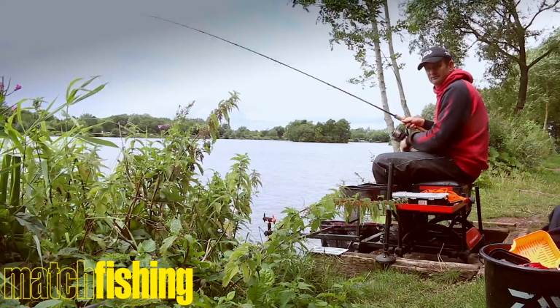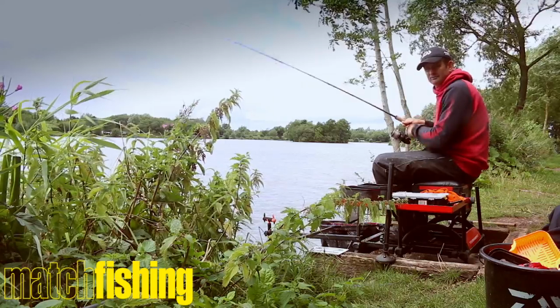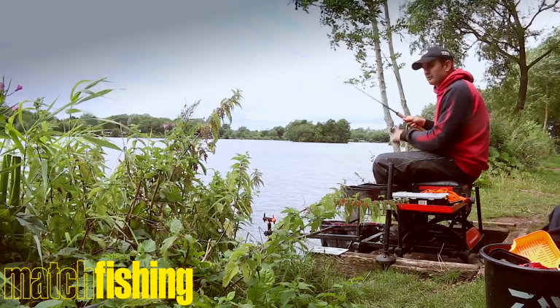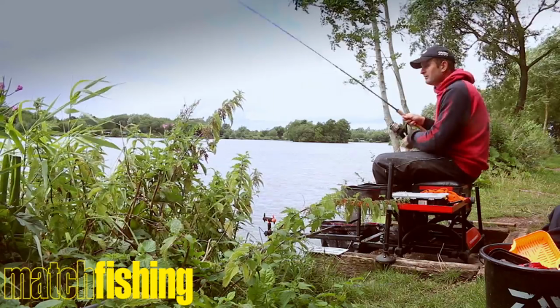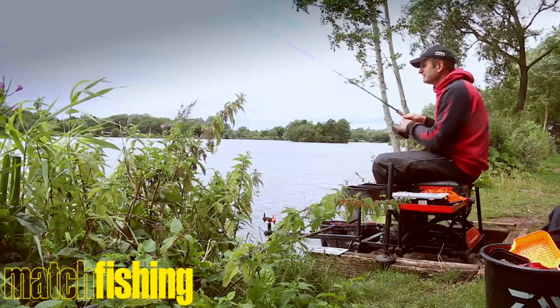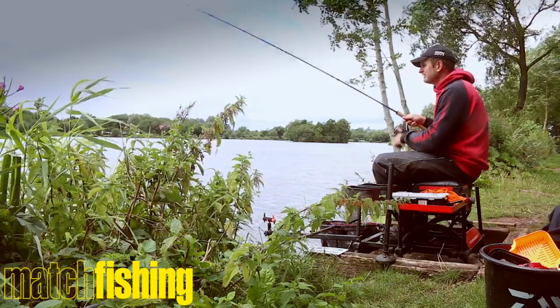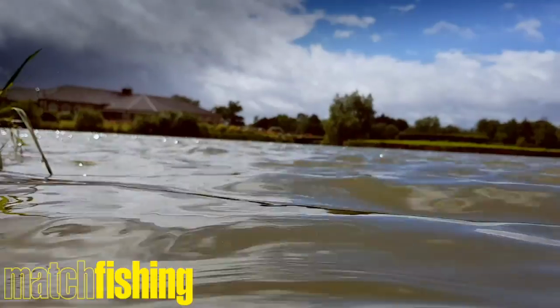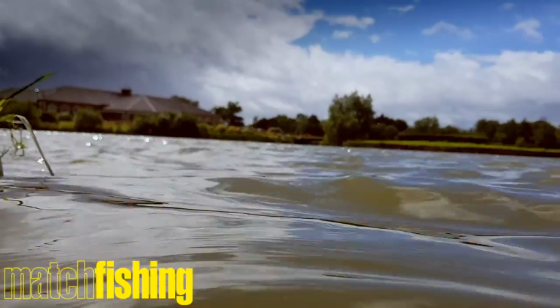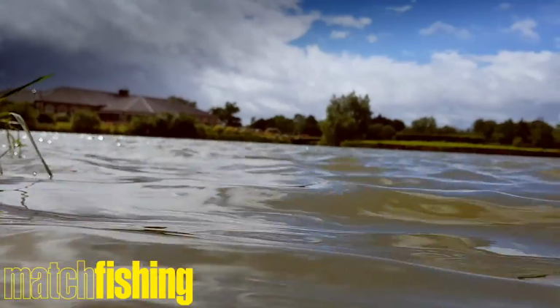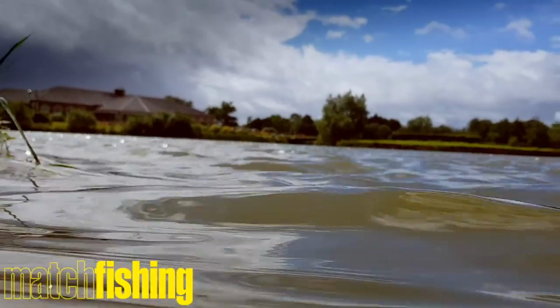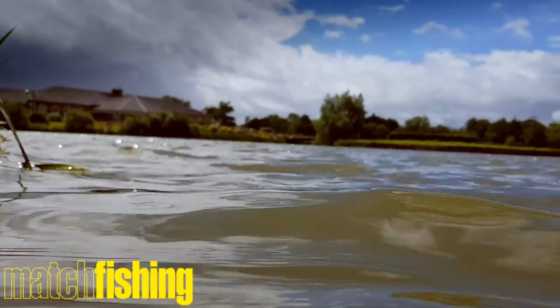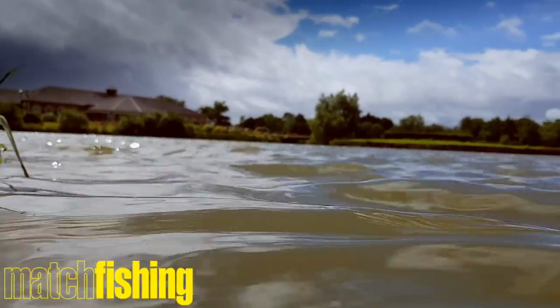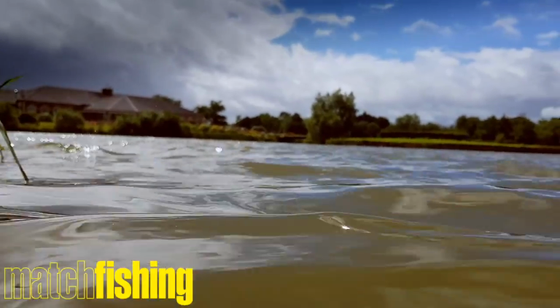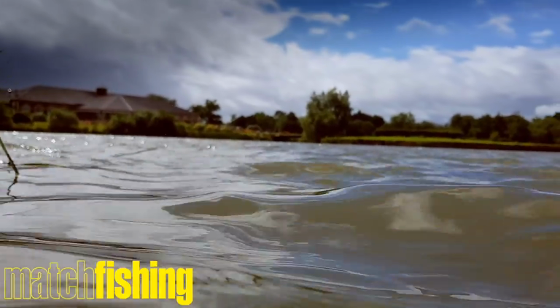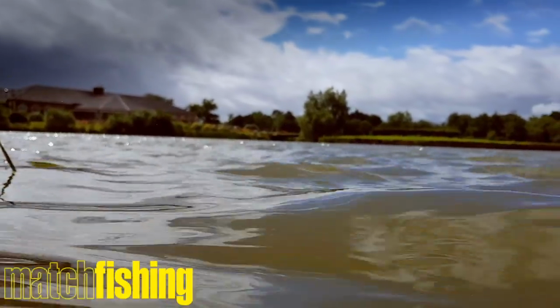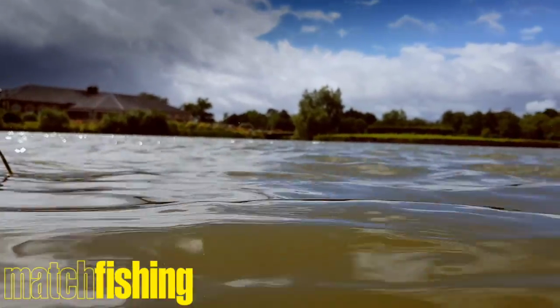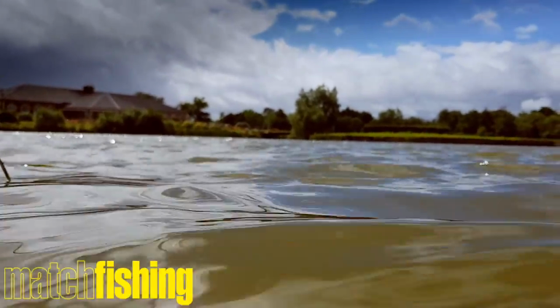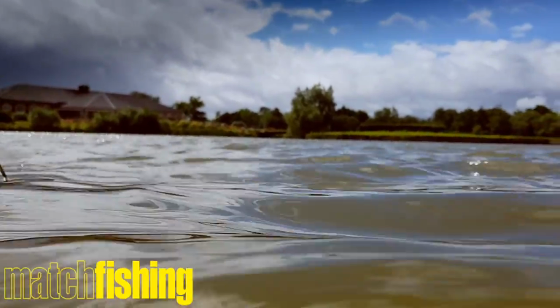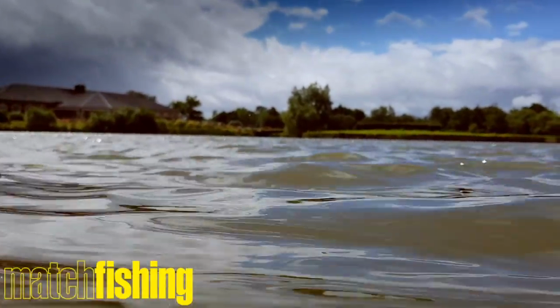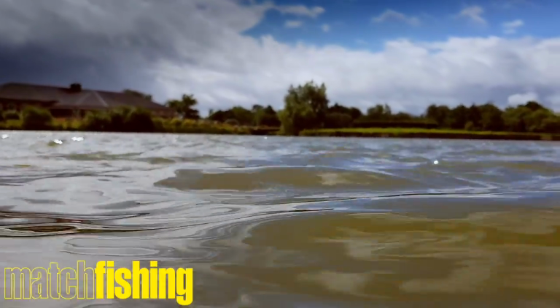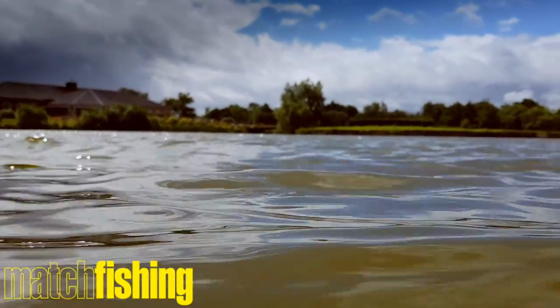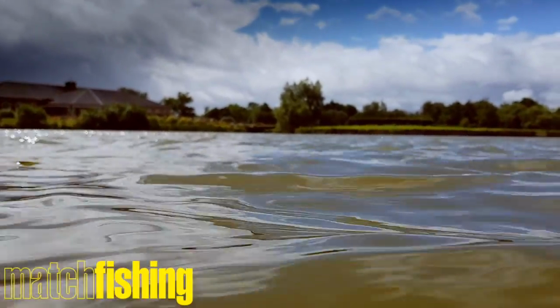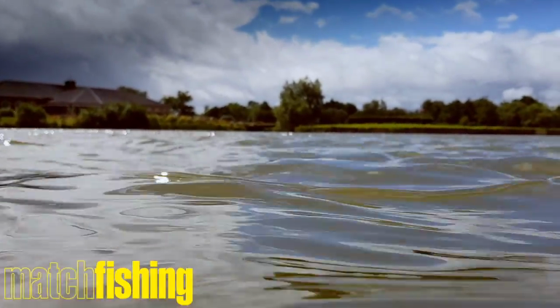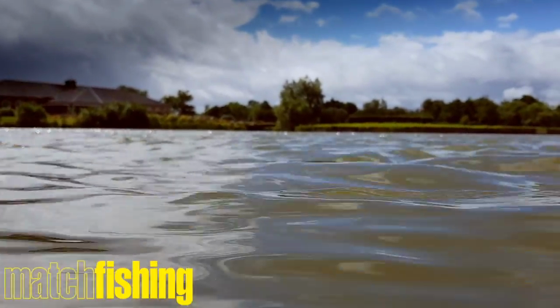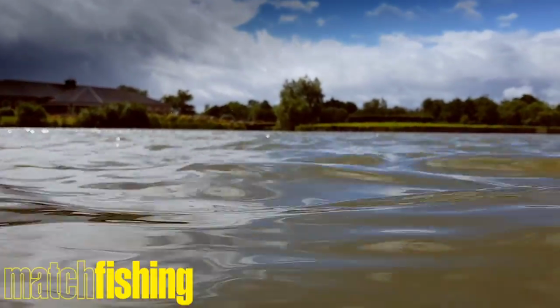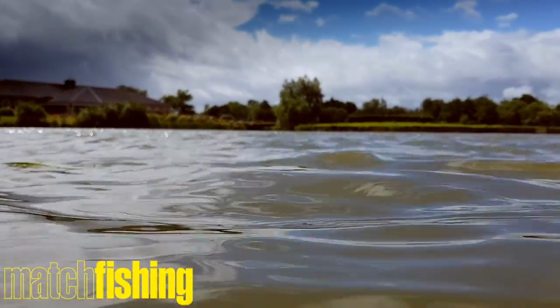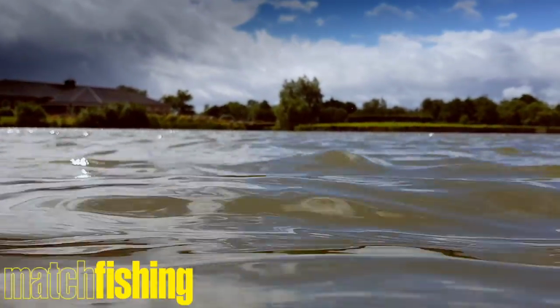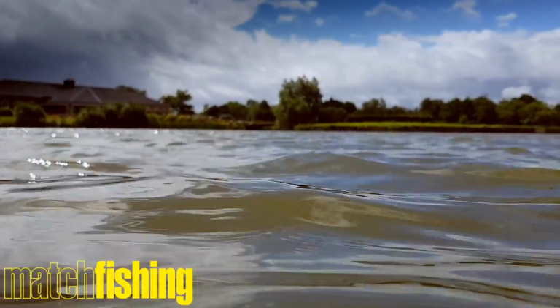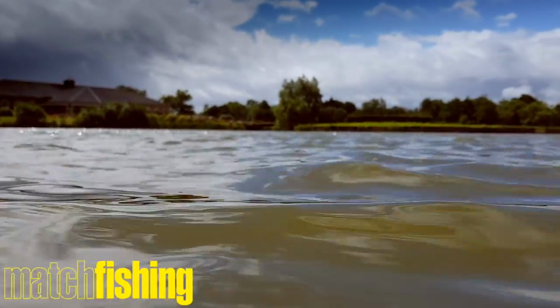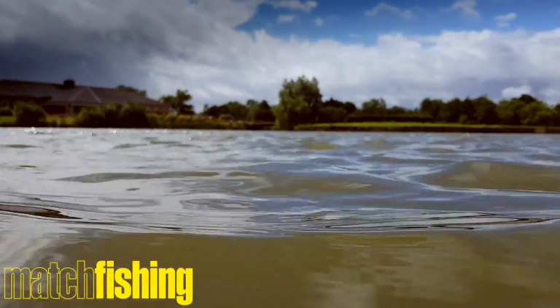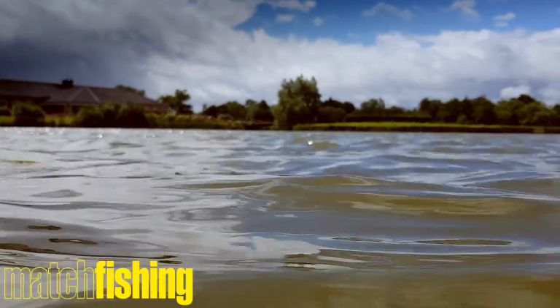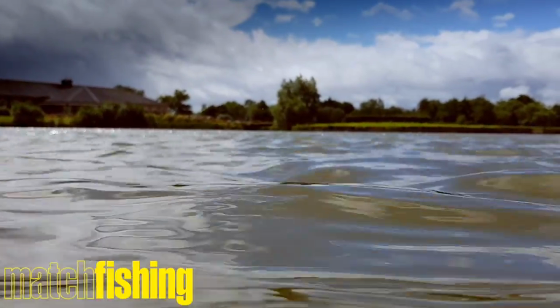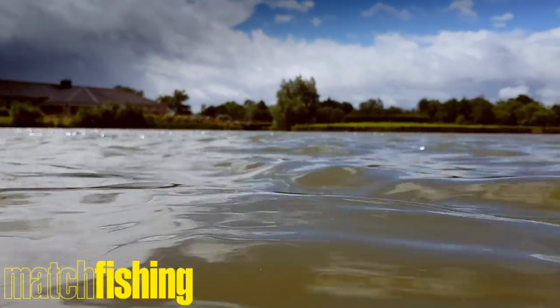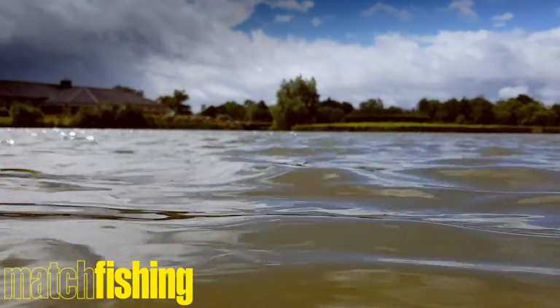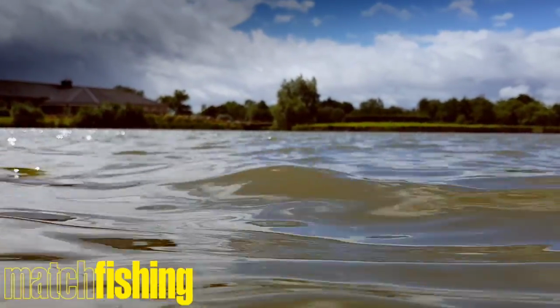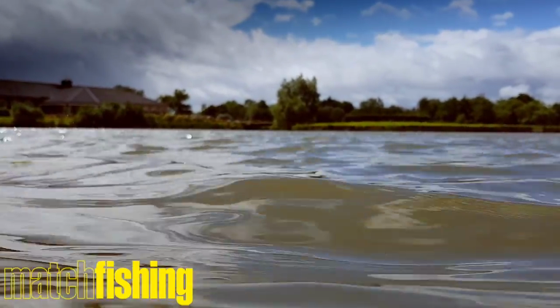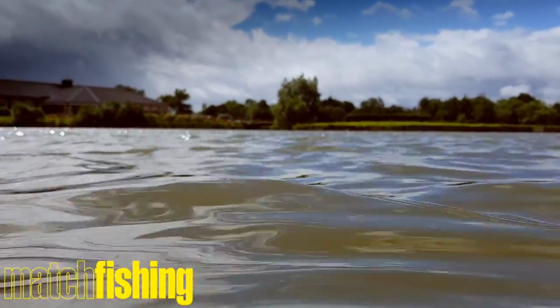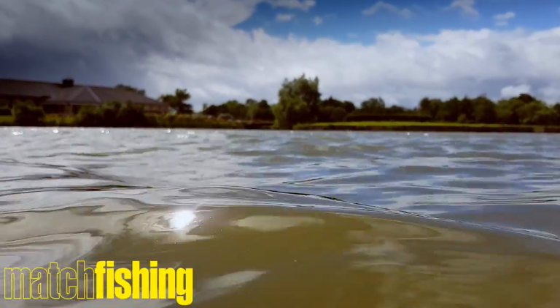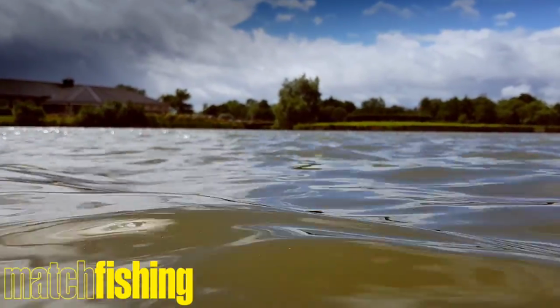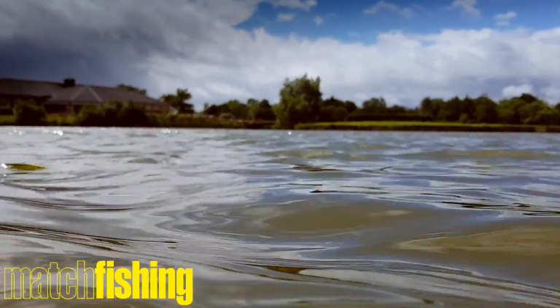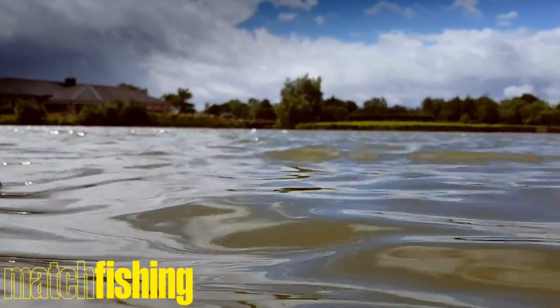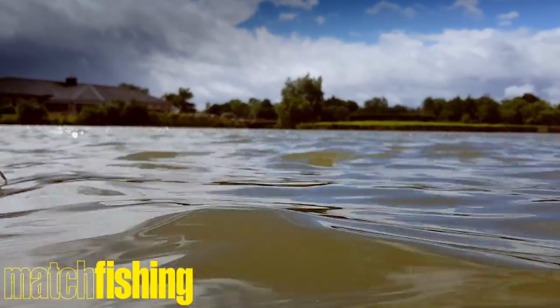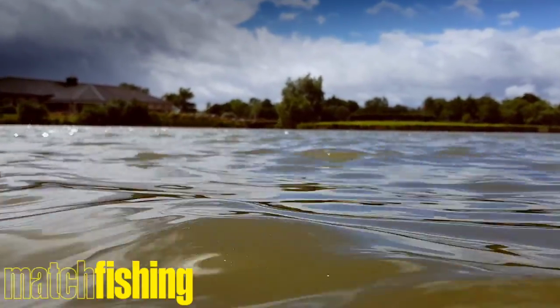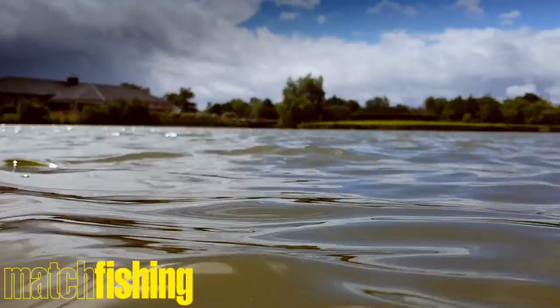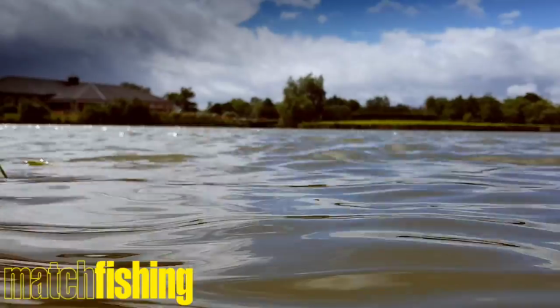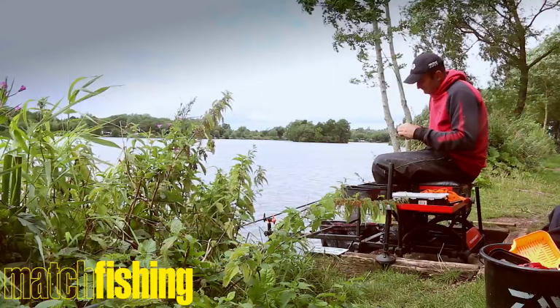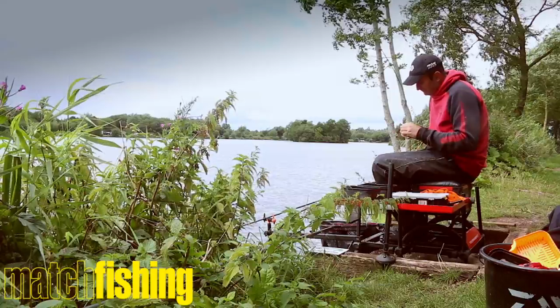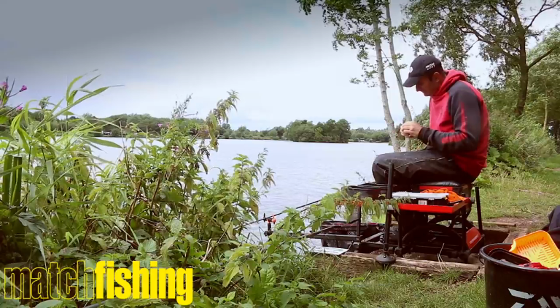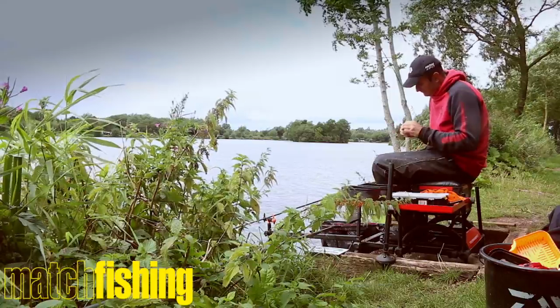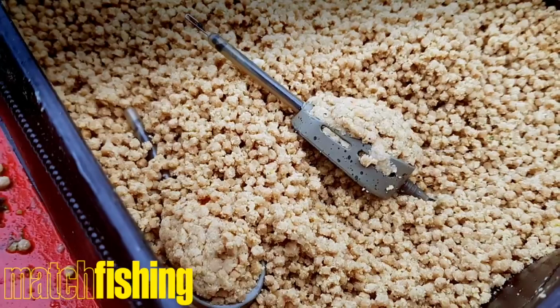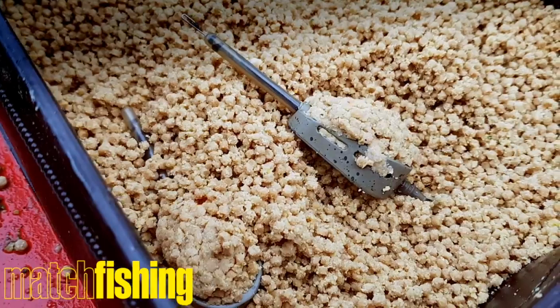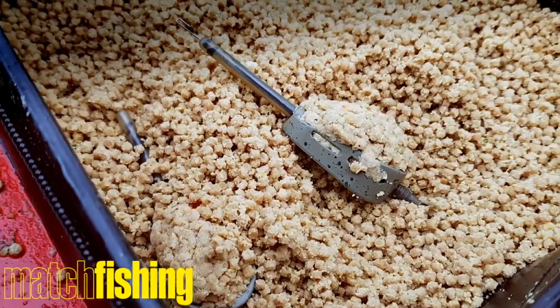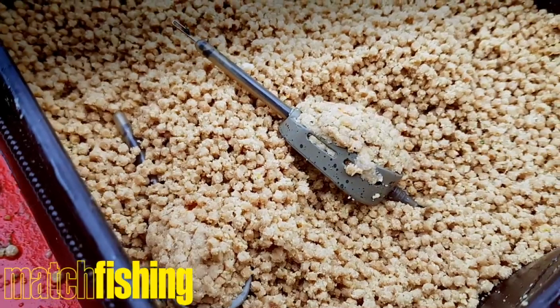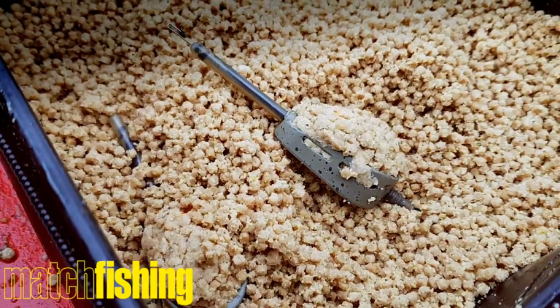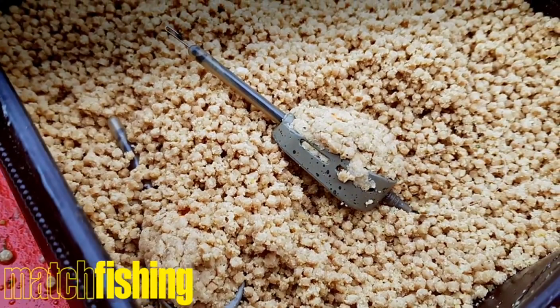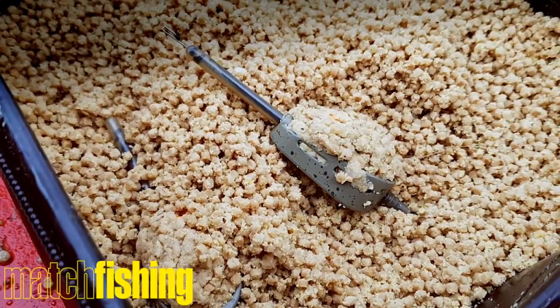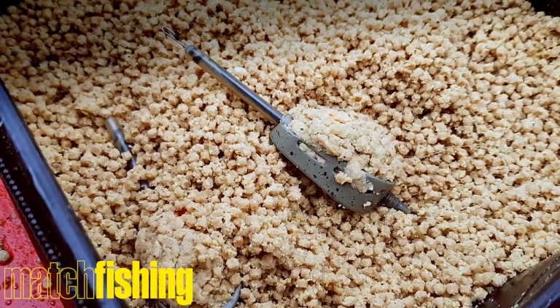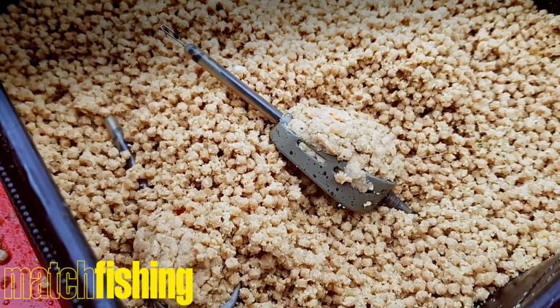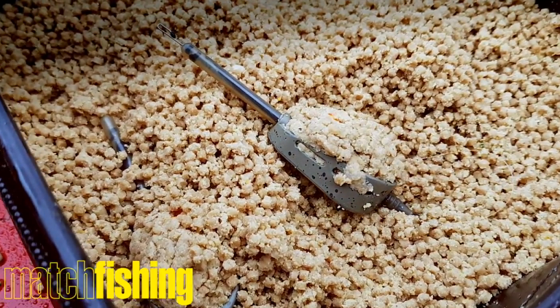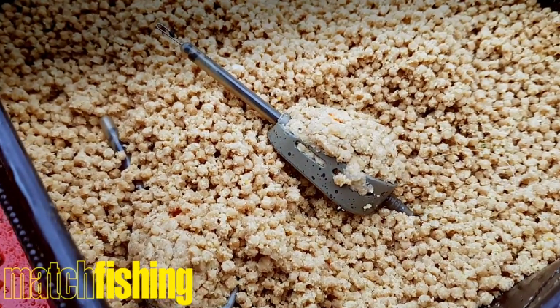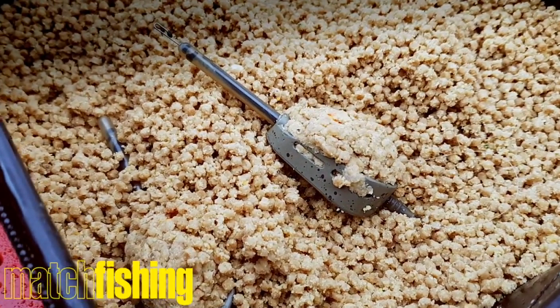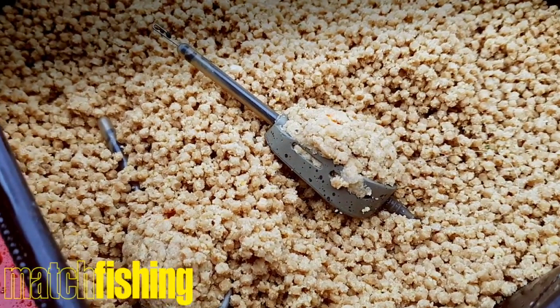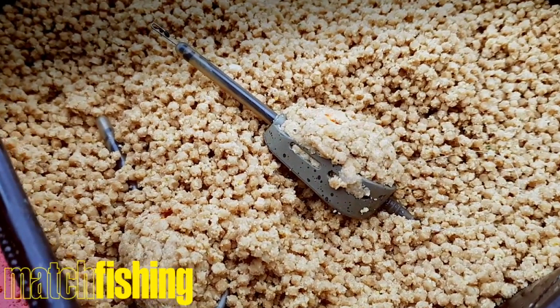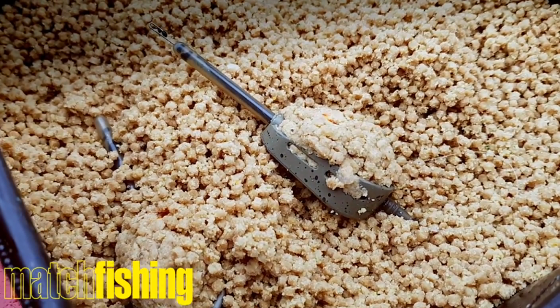We're here today at Barston and I'm going to run you through possibly my favourite way of fishing at the moment, which is the hybrid feeder.